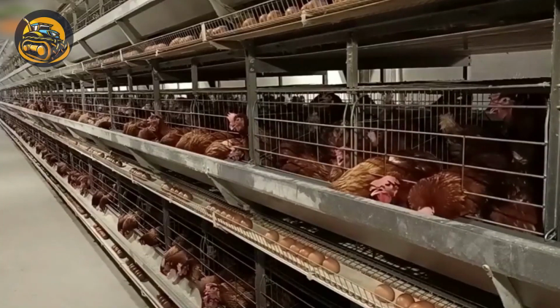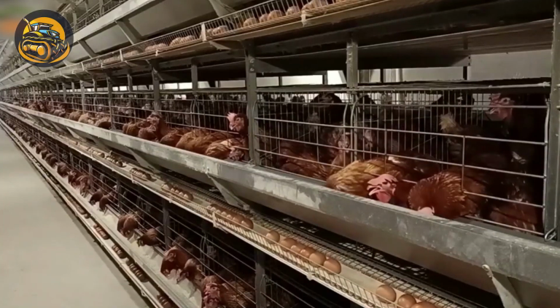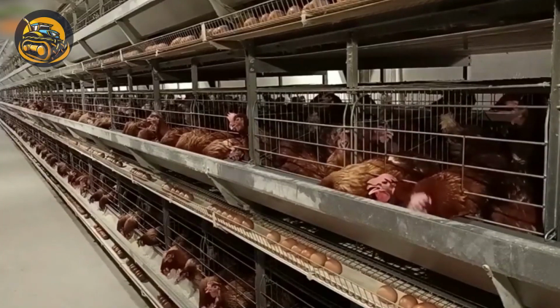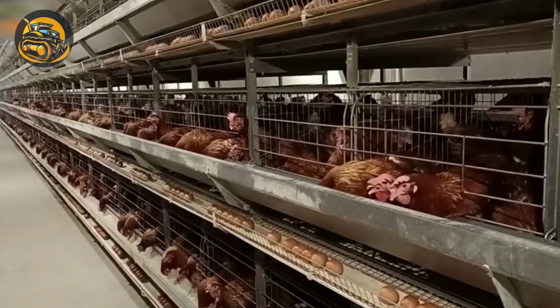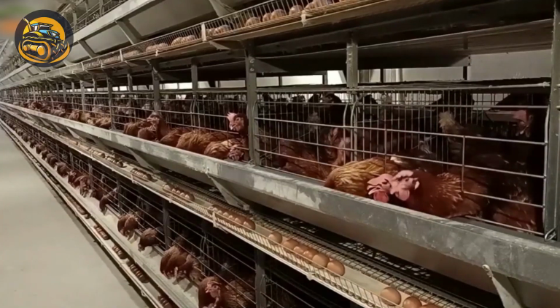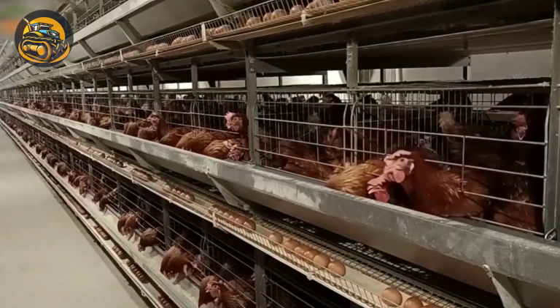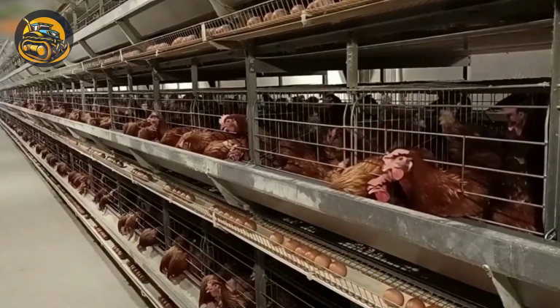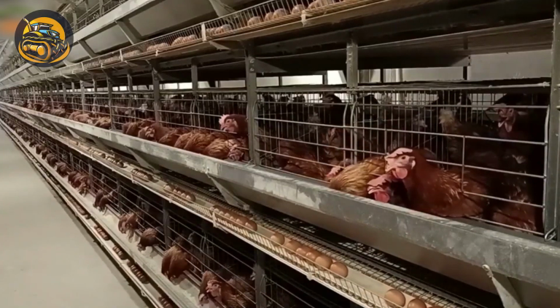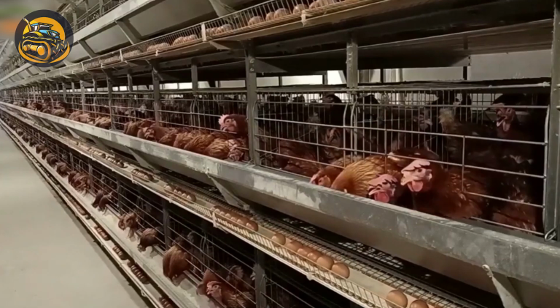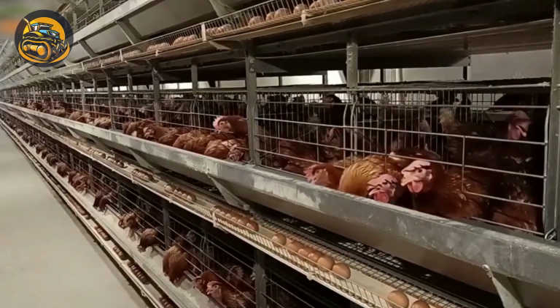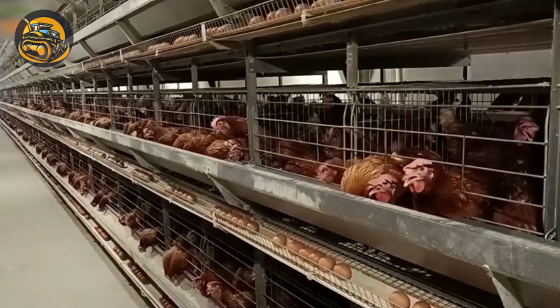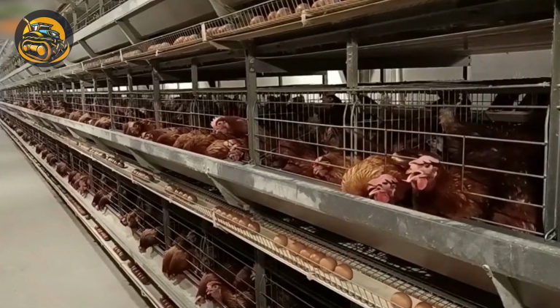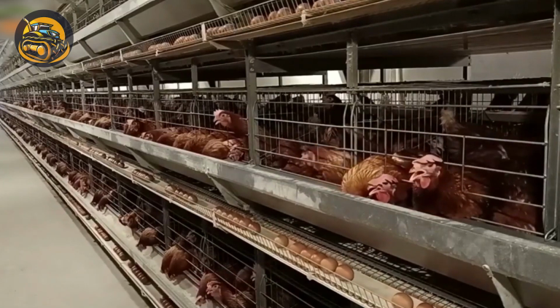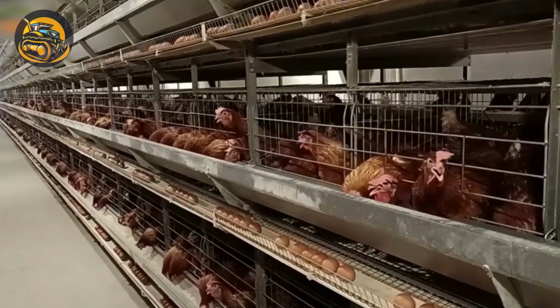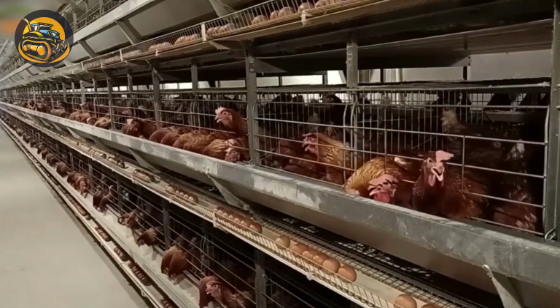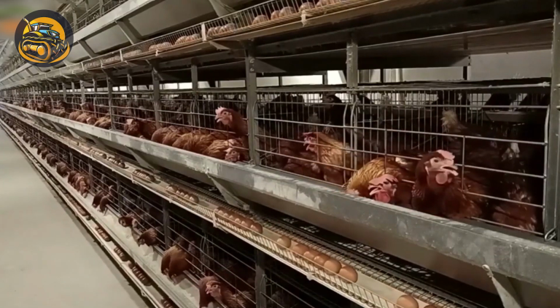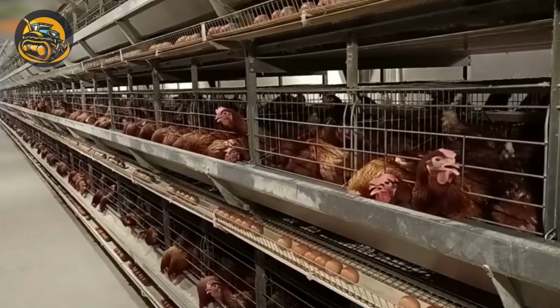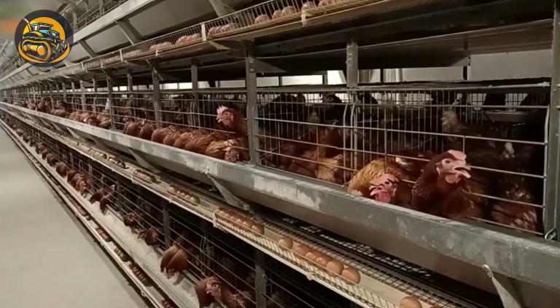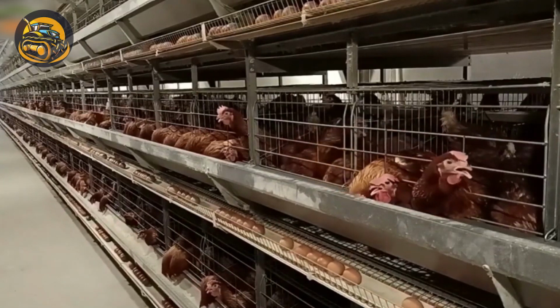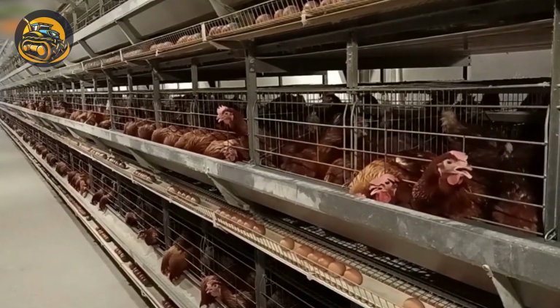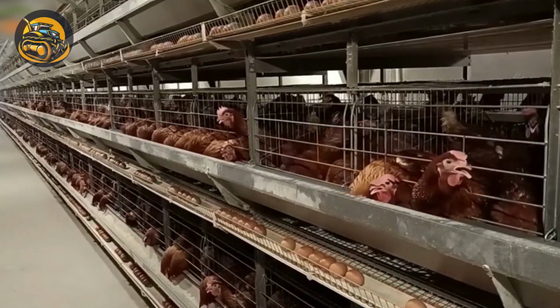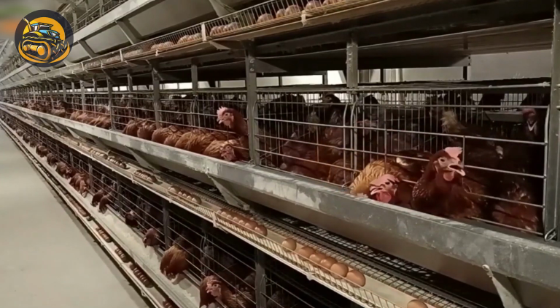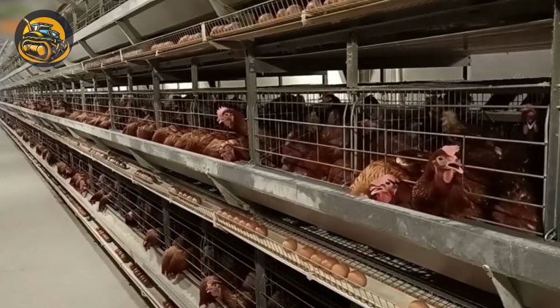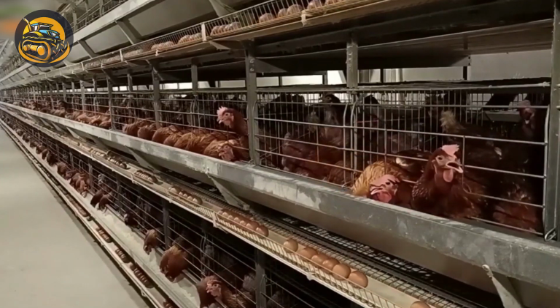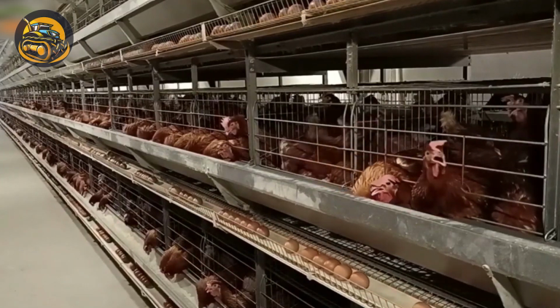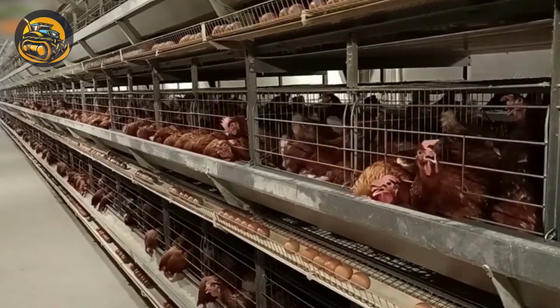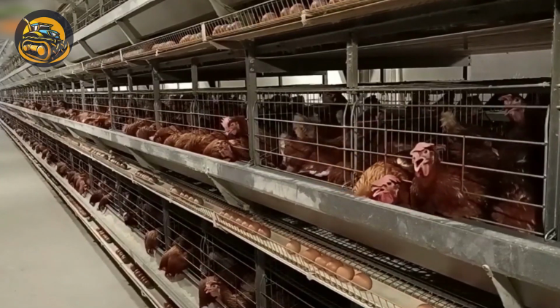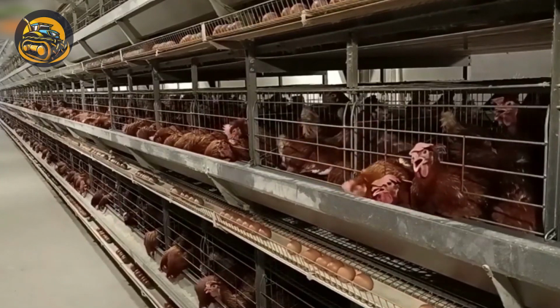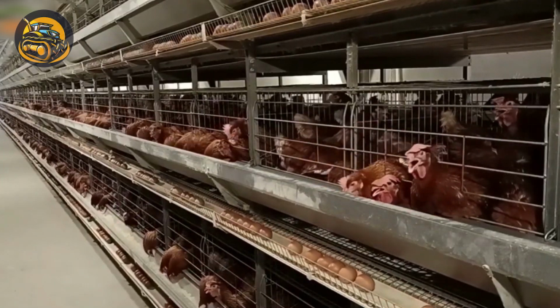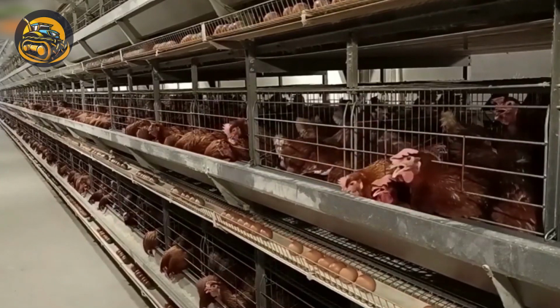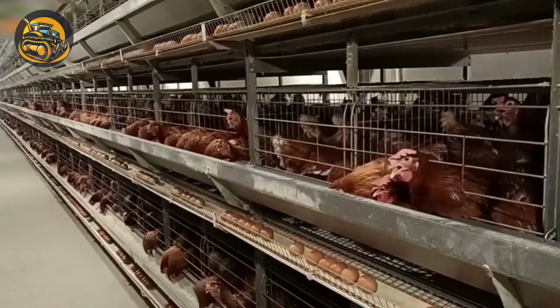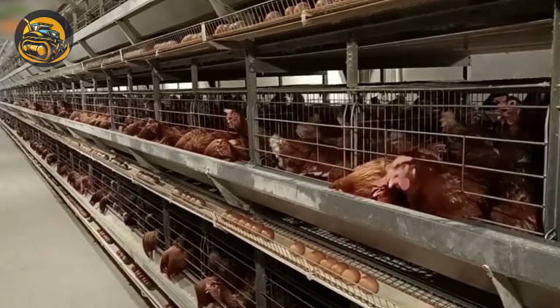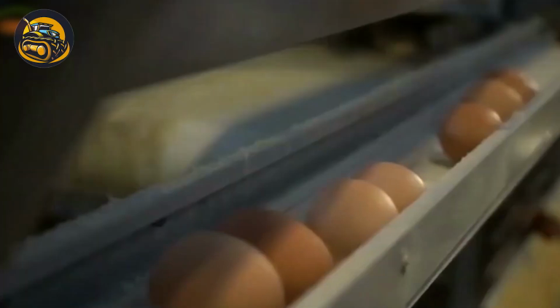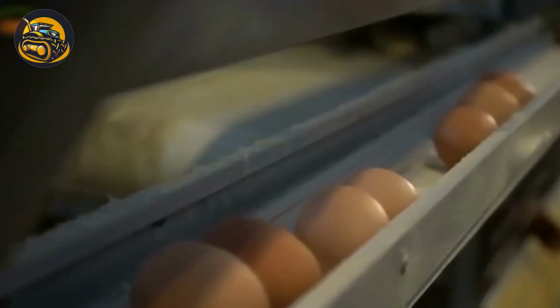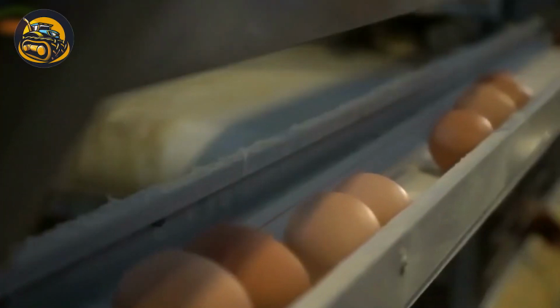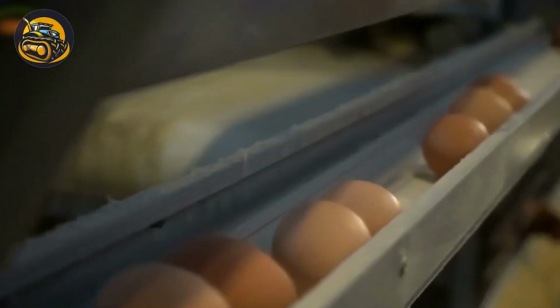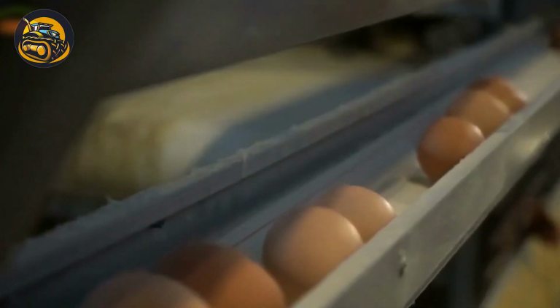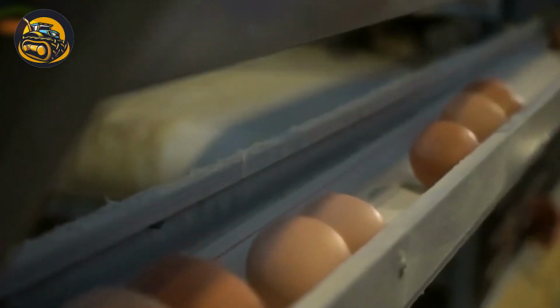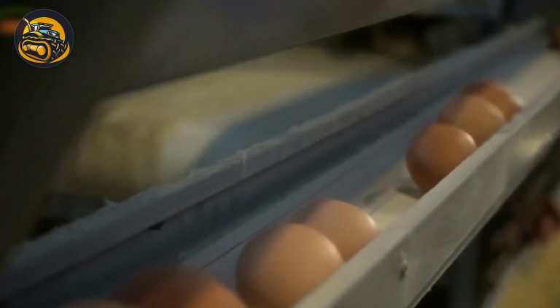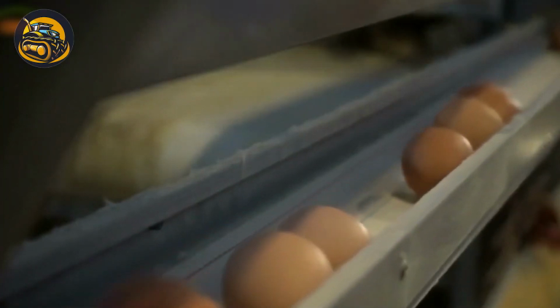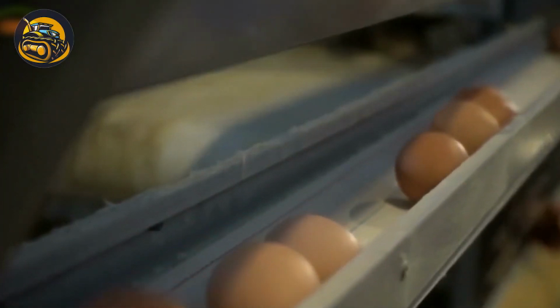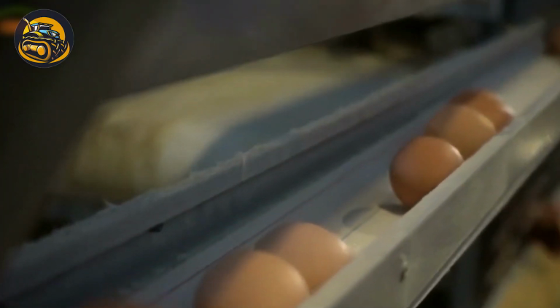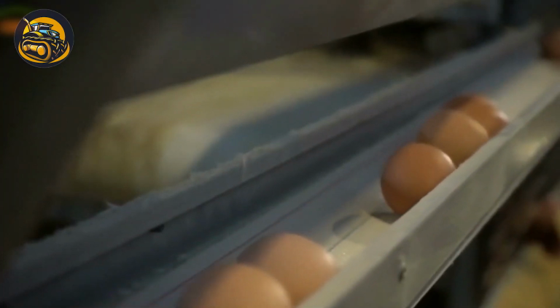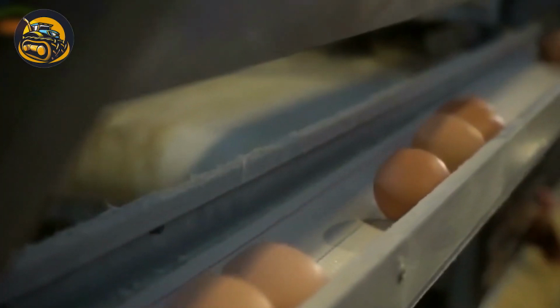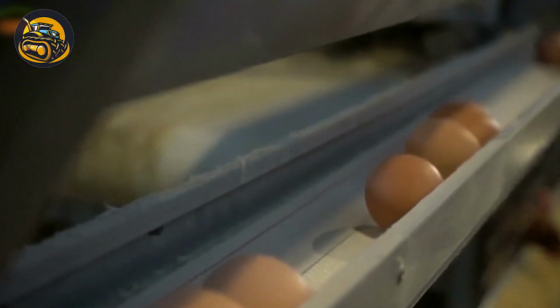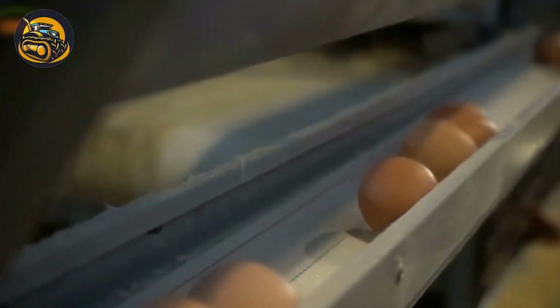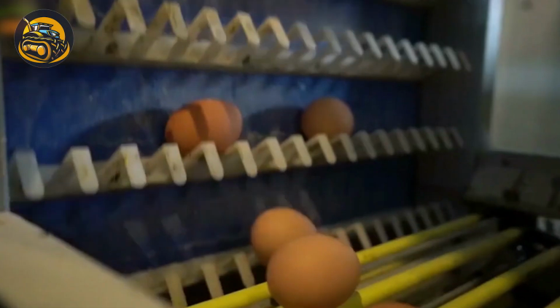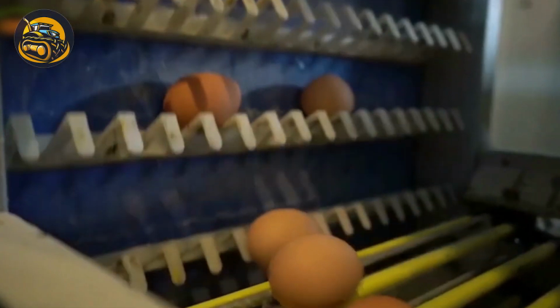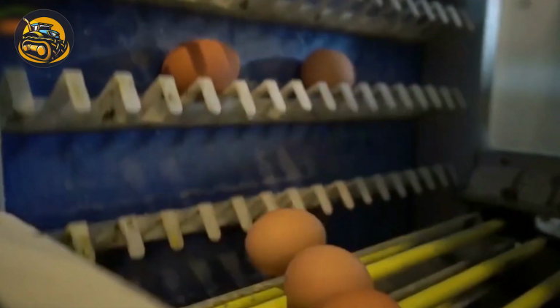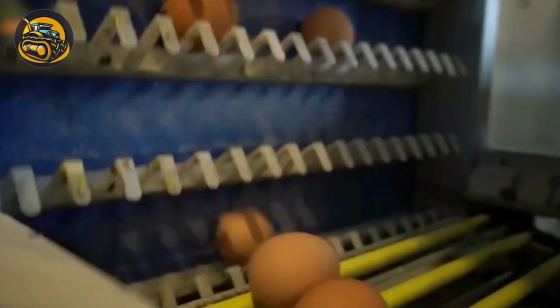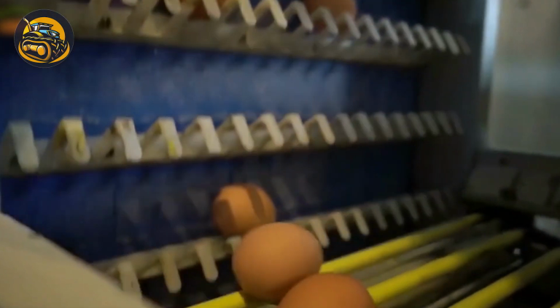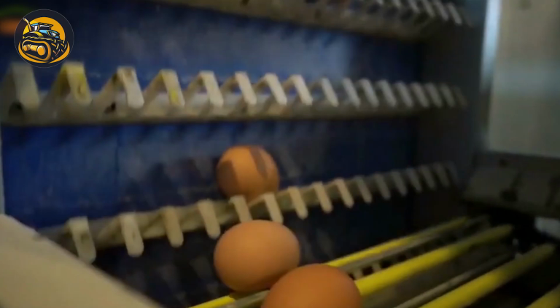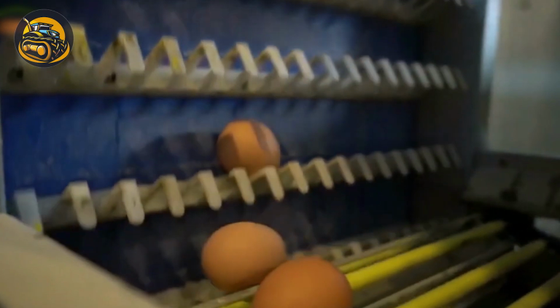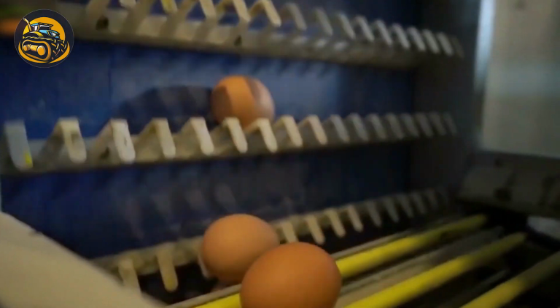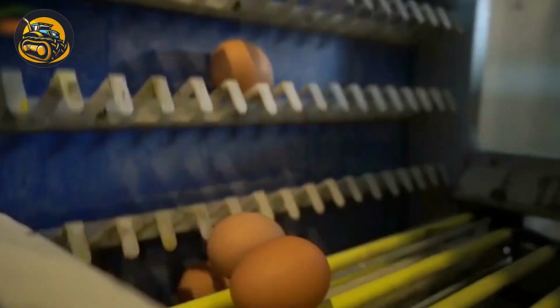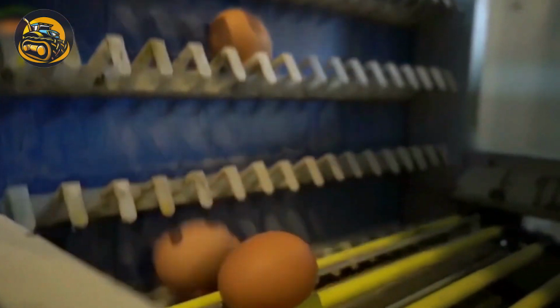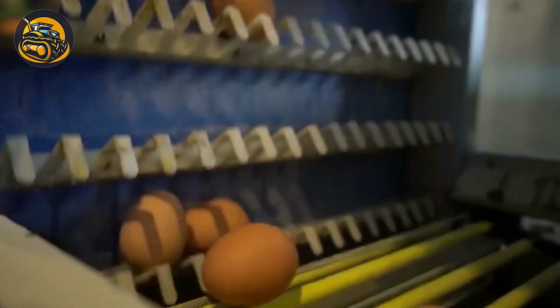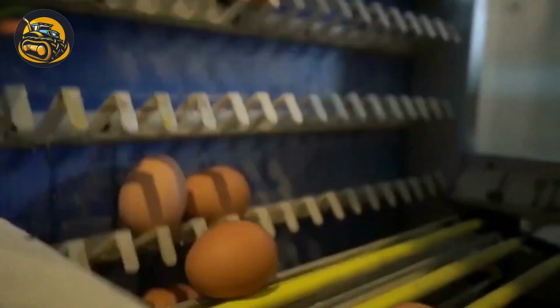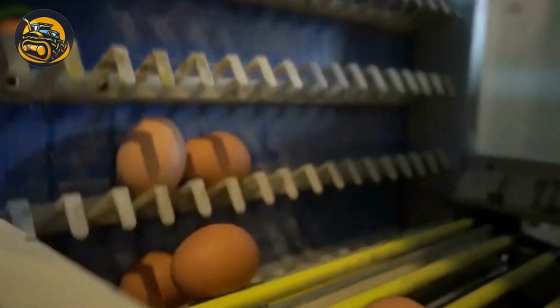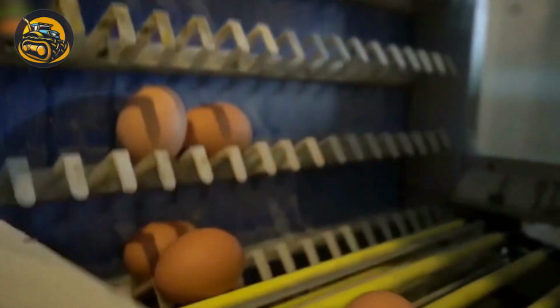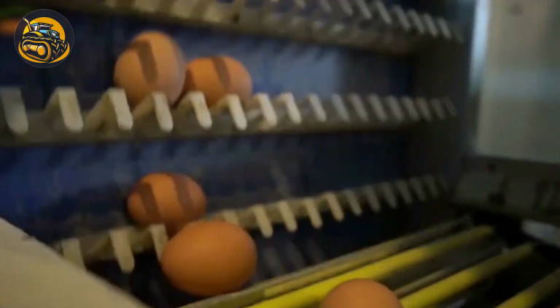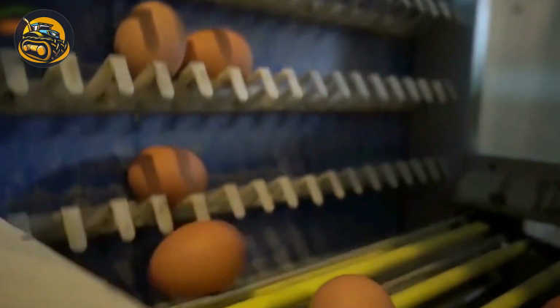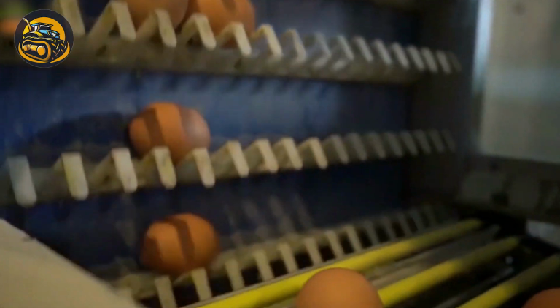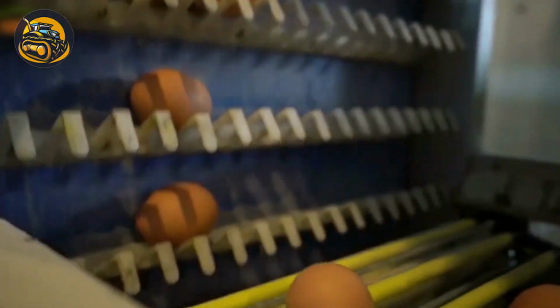HEMEI provides one-stop solutions for broiler farming projects, like this automatic egg collecting system.